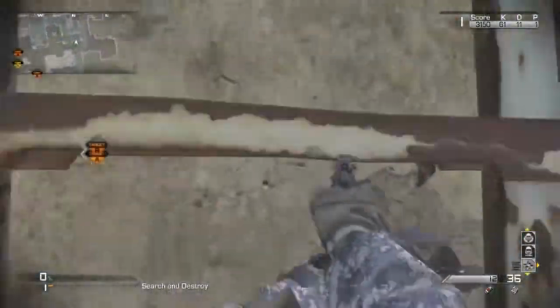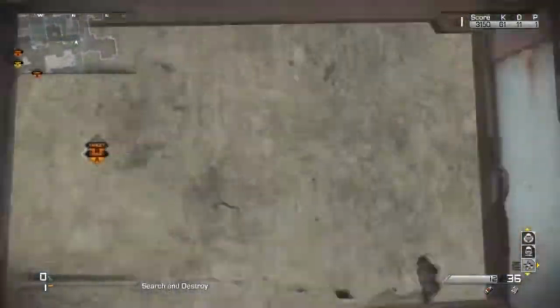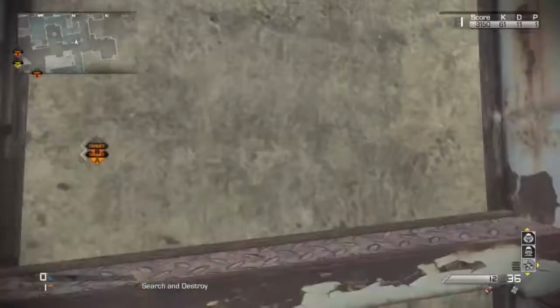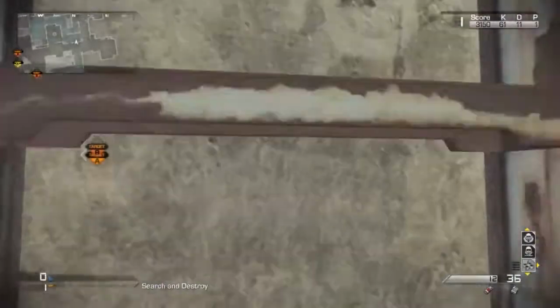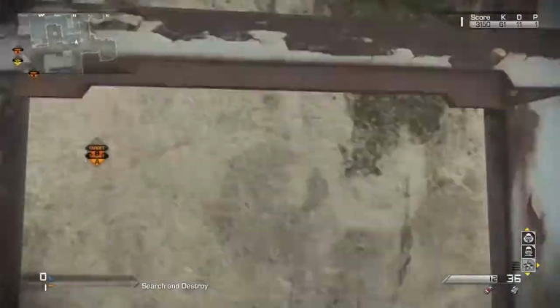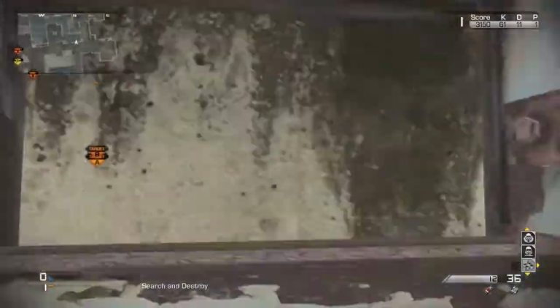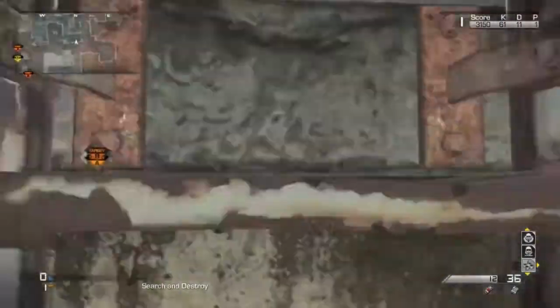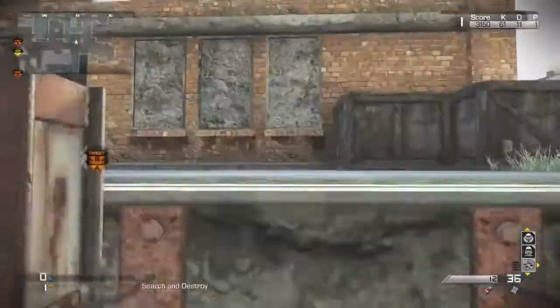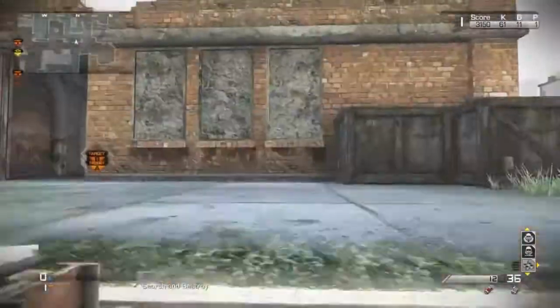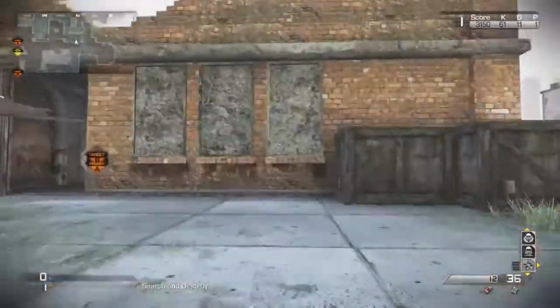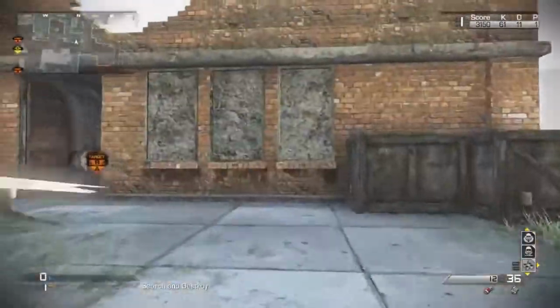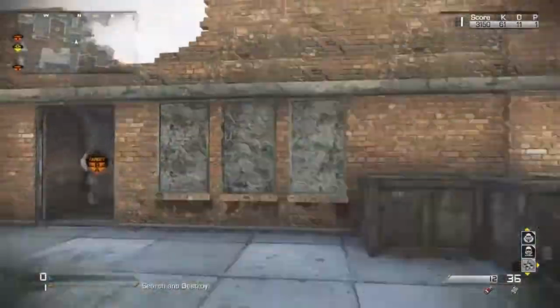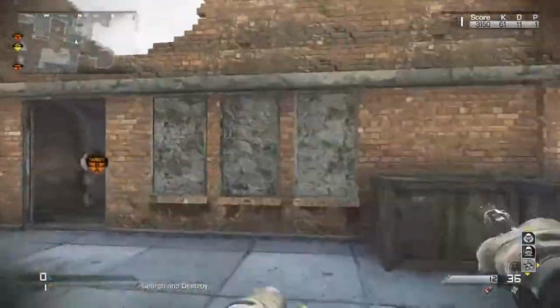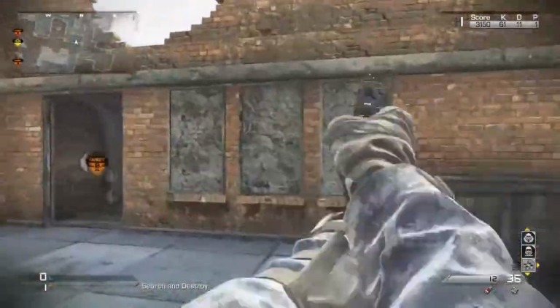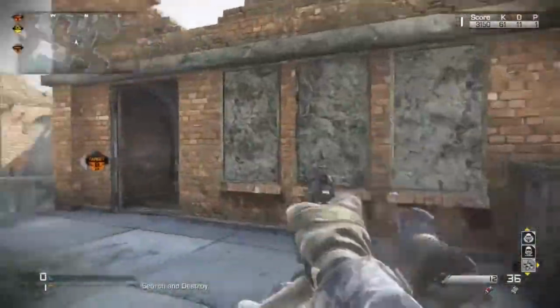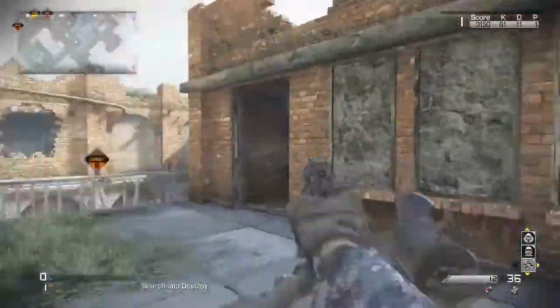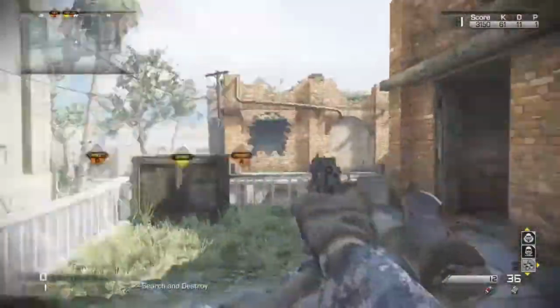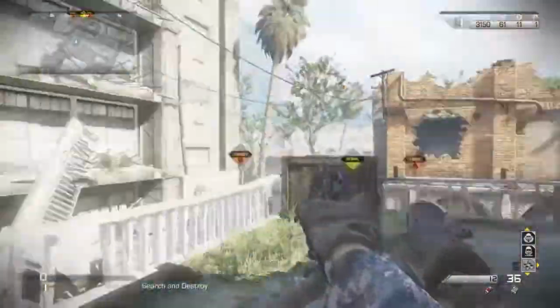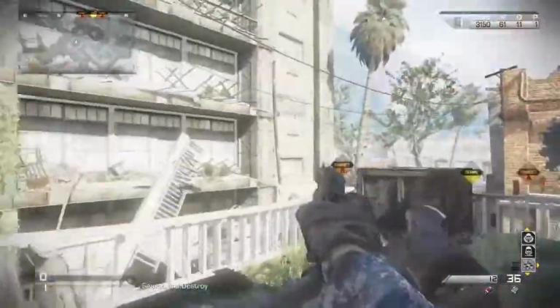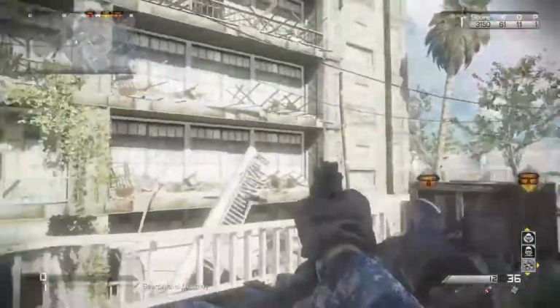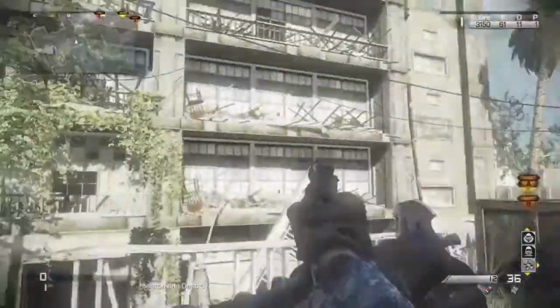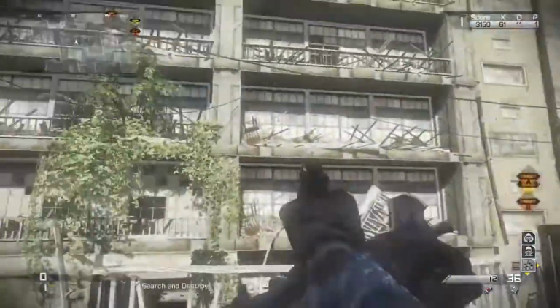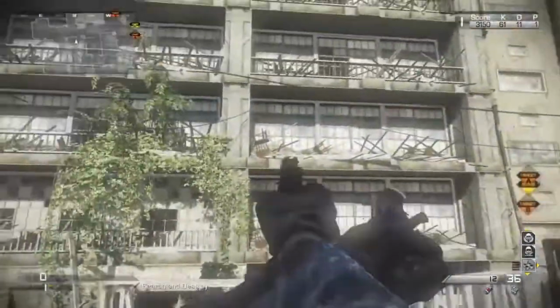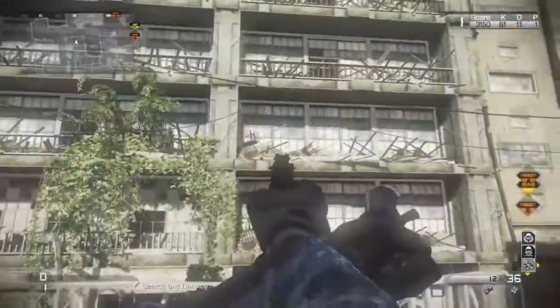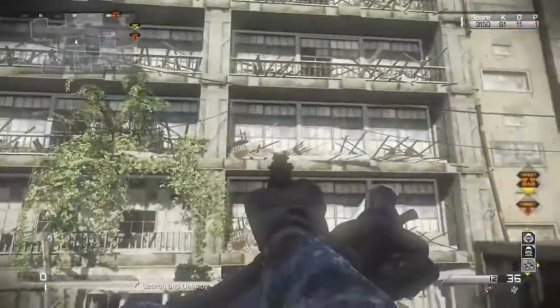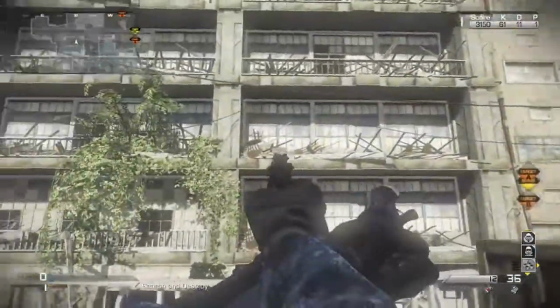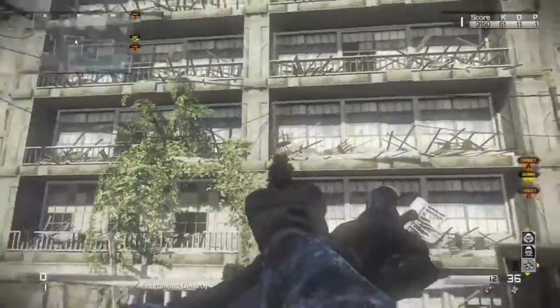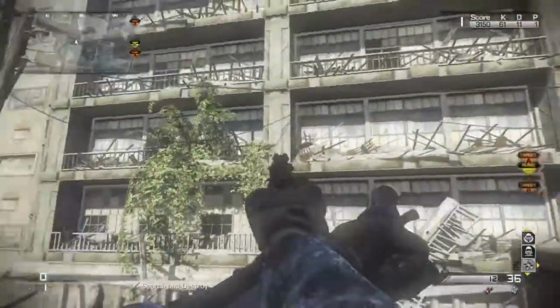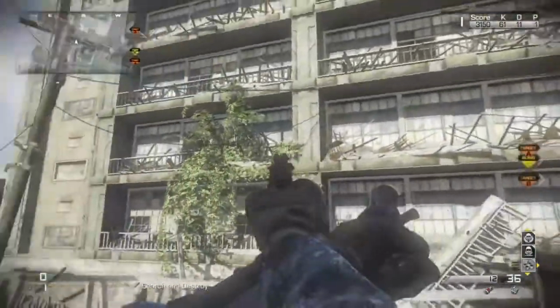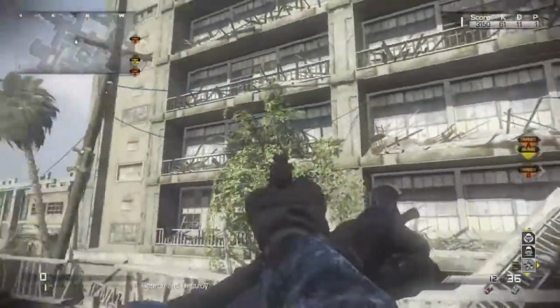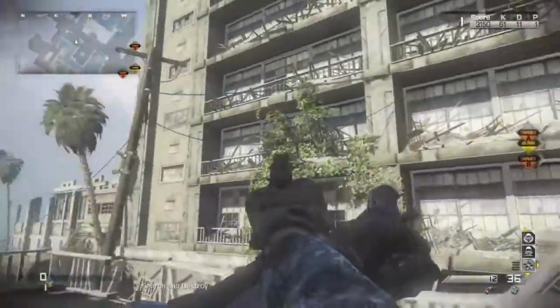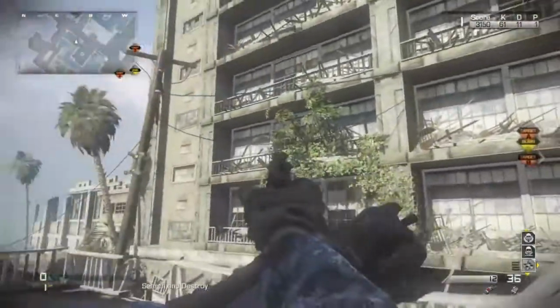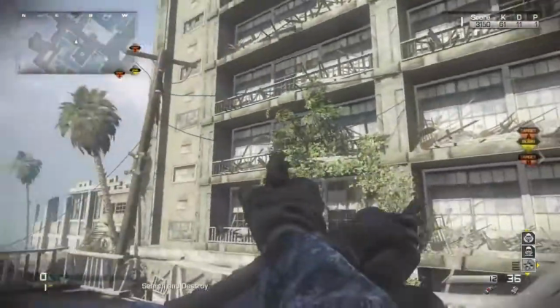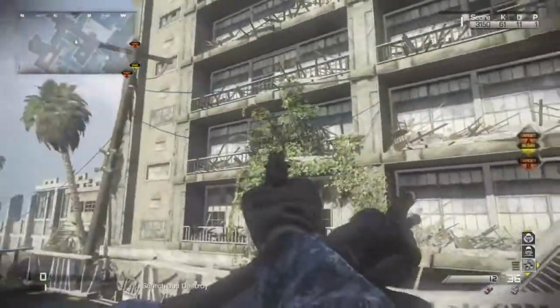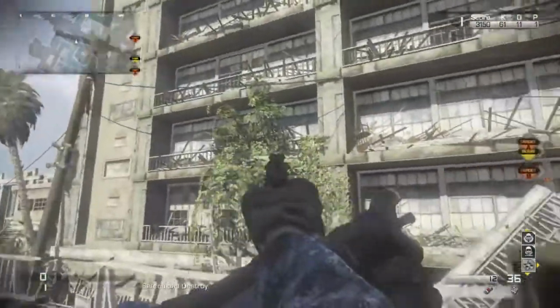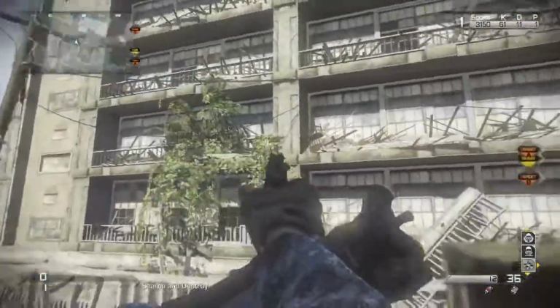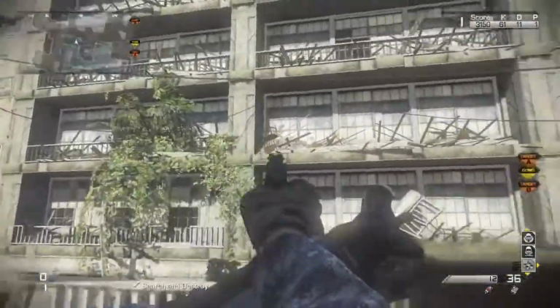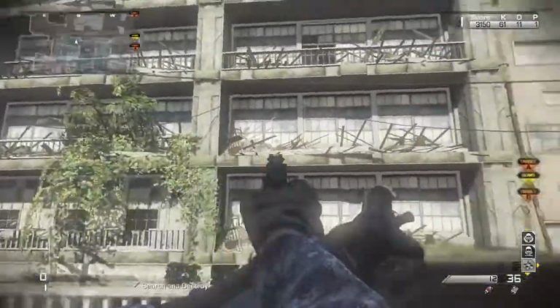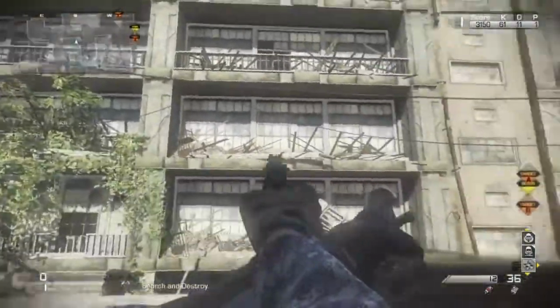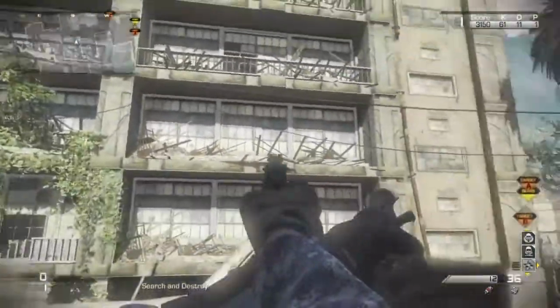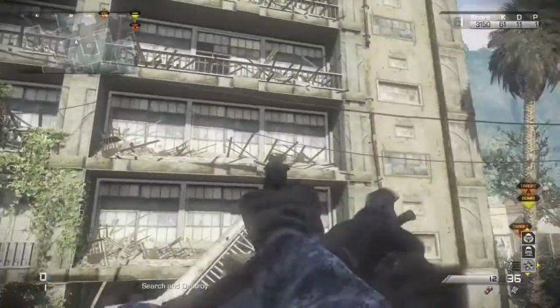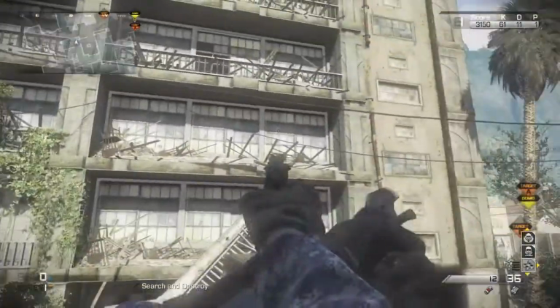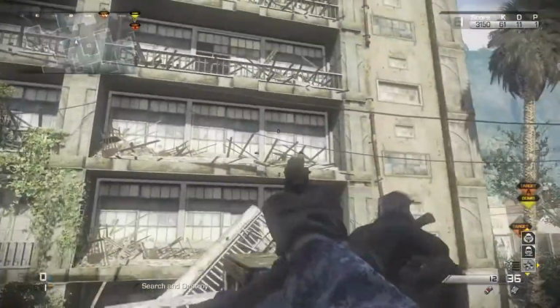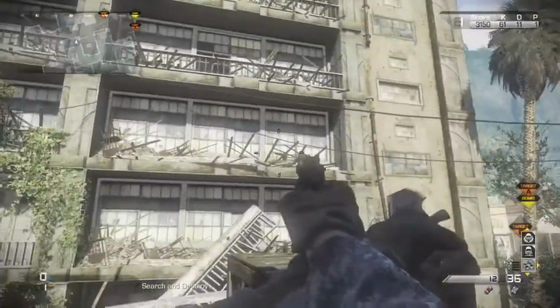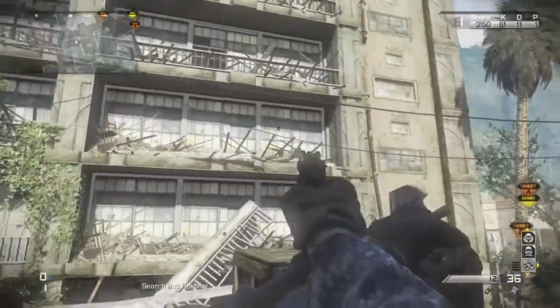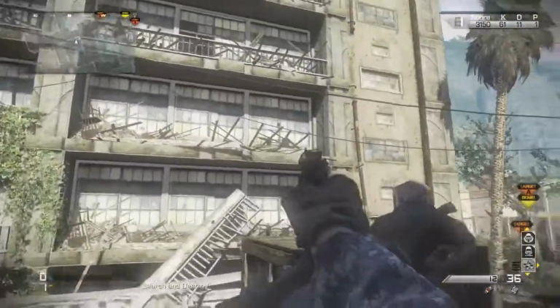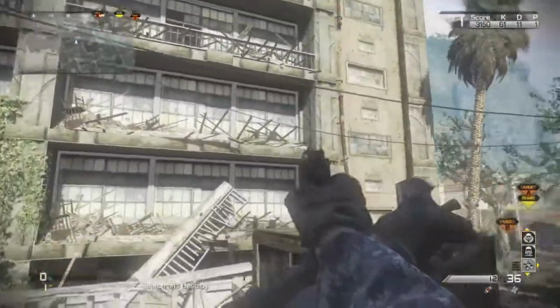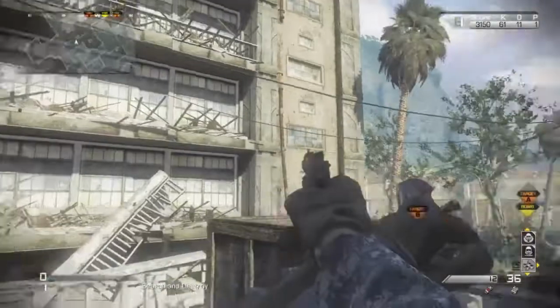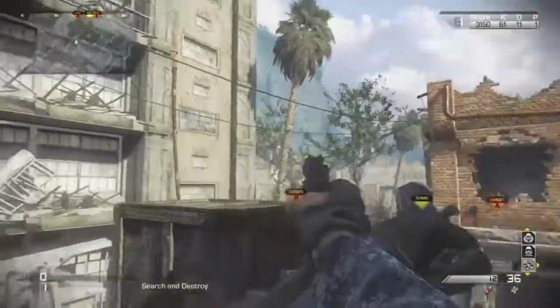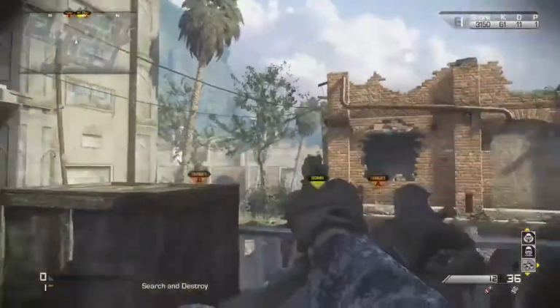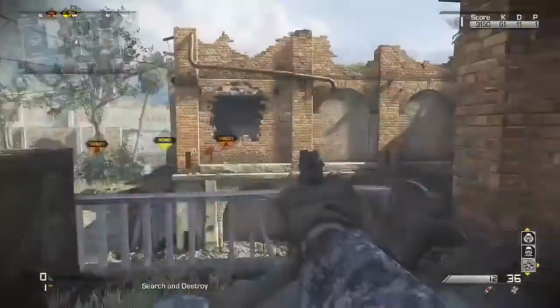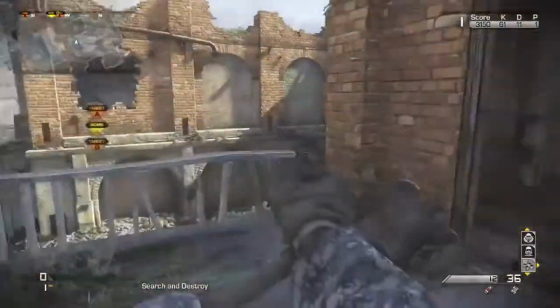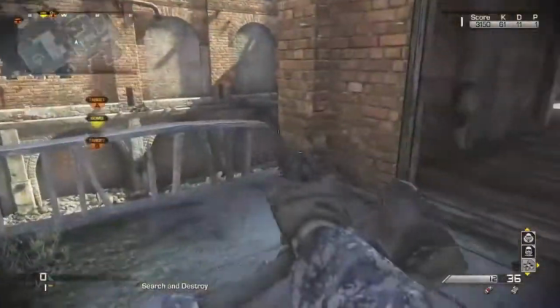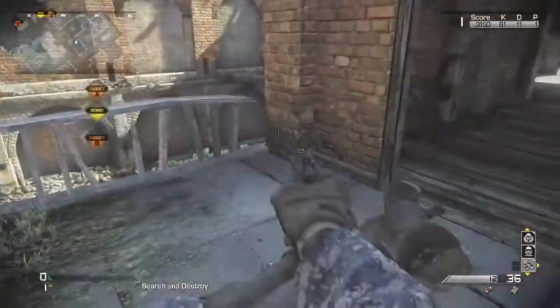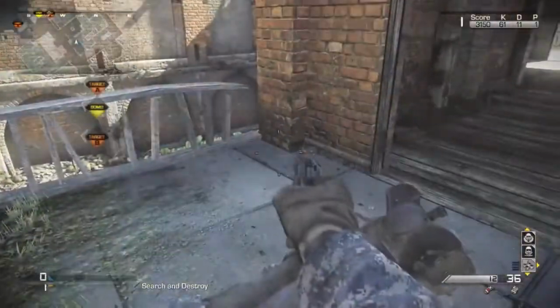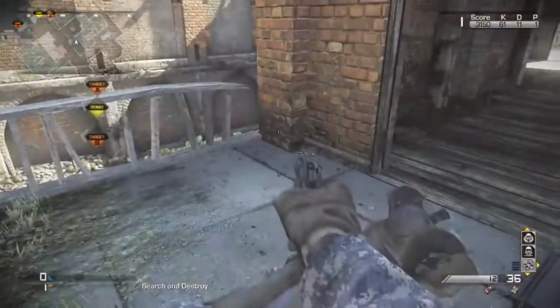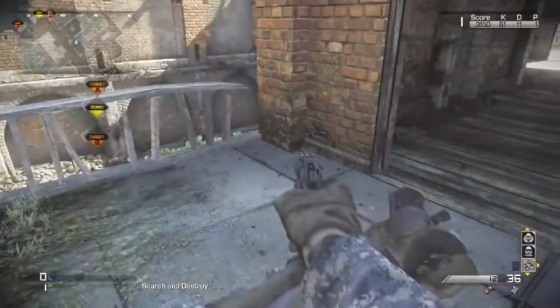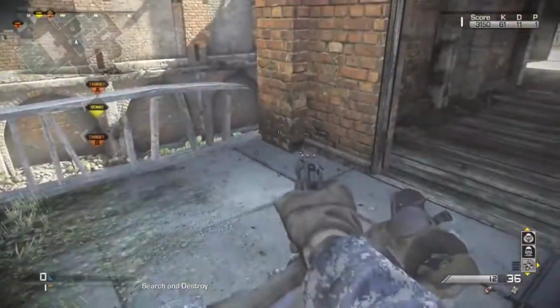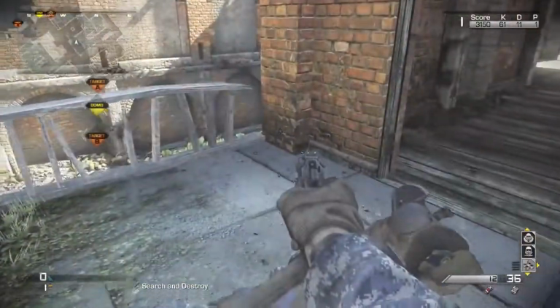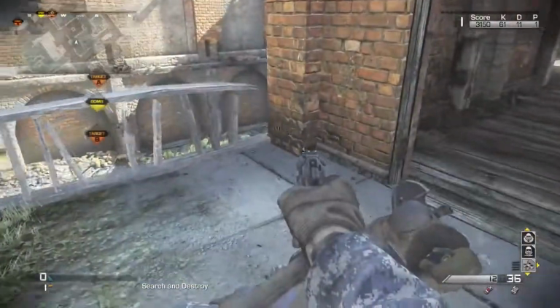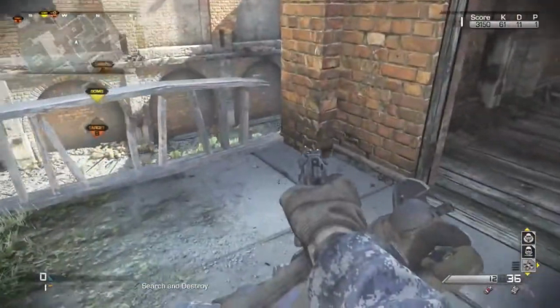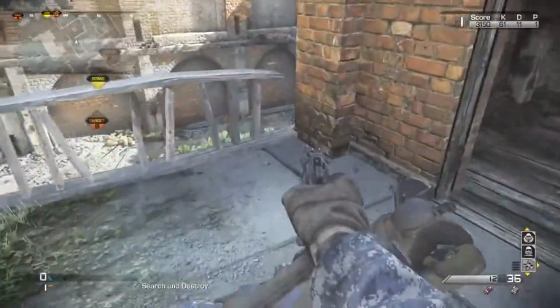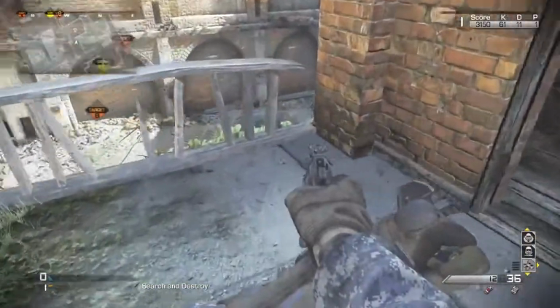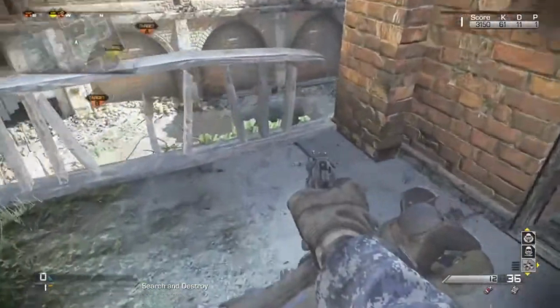Yo what's going on guys, mbron31 here. Today I'm showing you a pretty cool glitch of how to get on top of this ledge on the map Siege — and not only that, you can get out of the map as well.